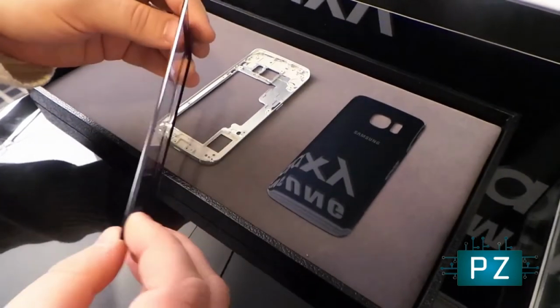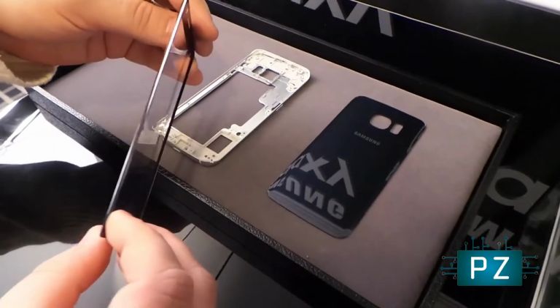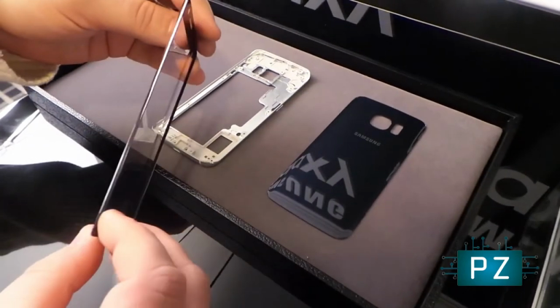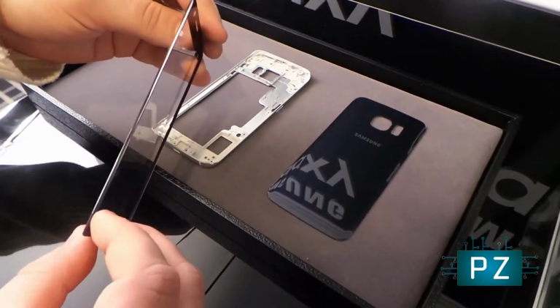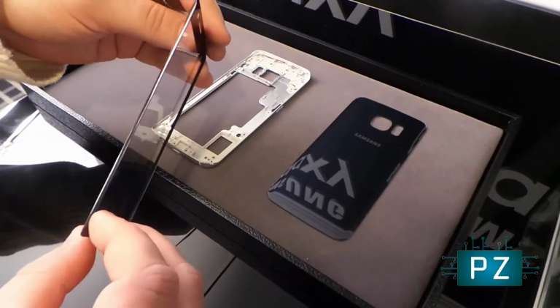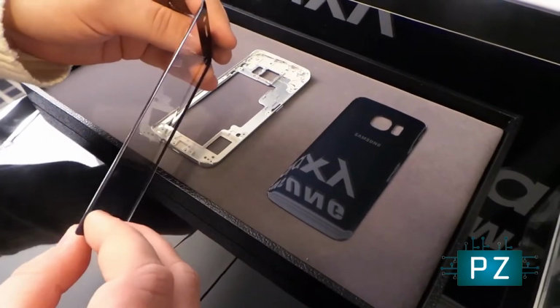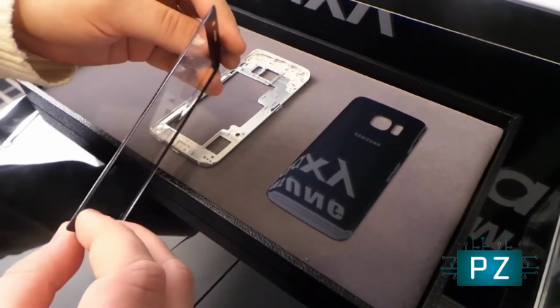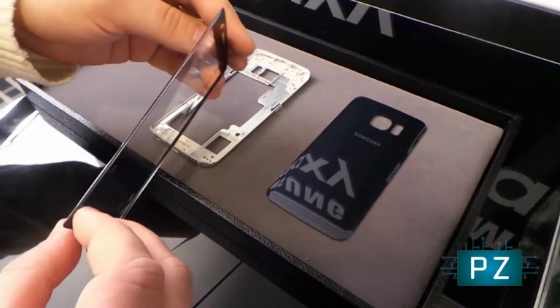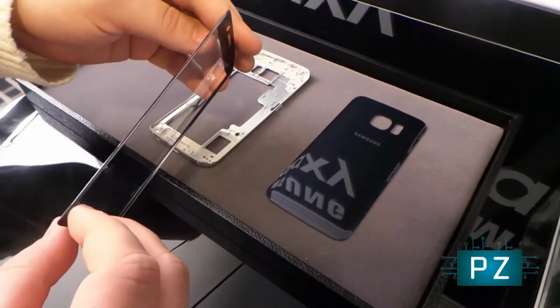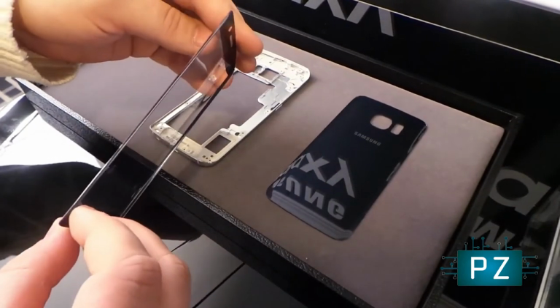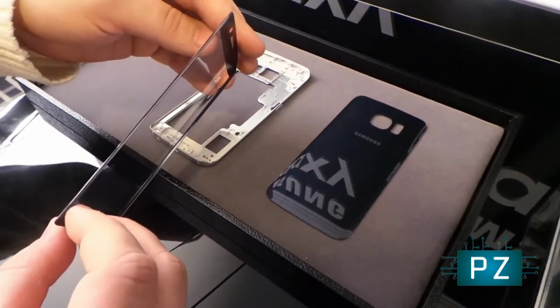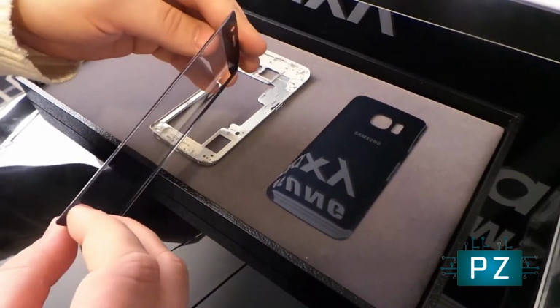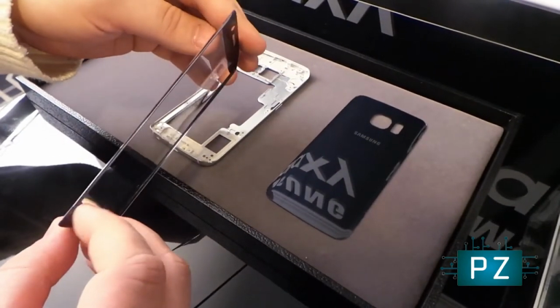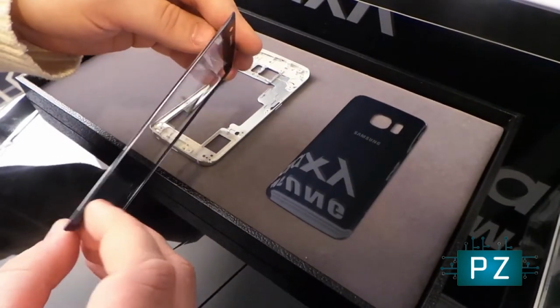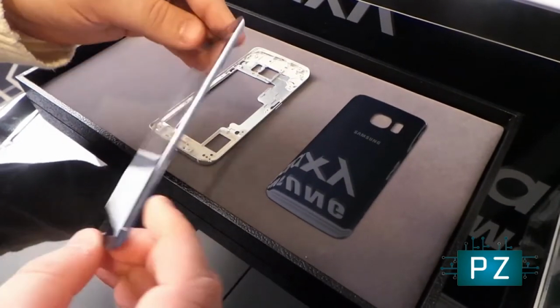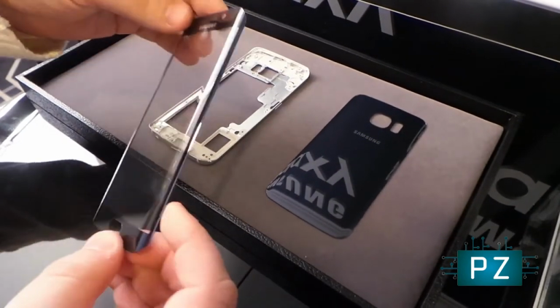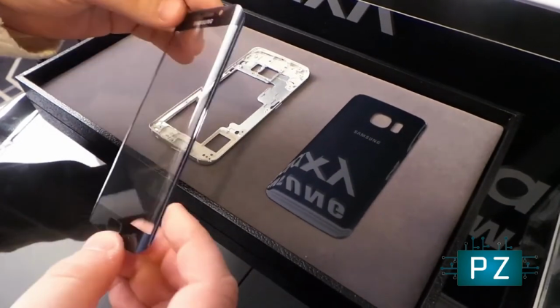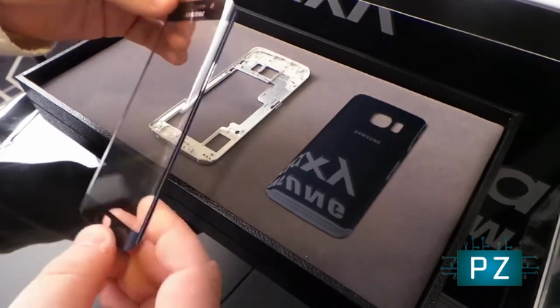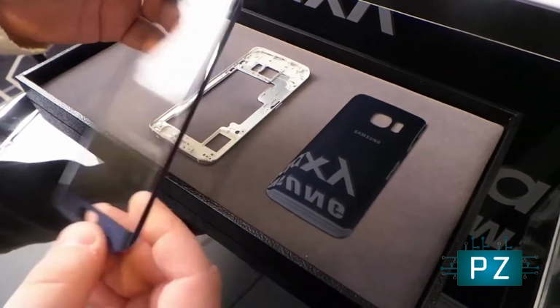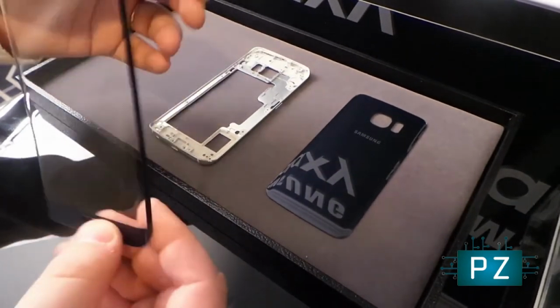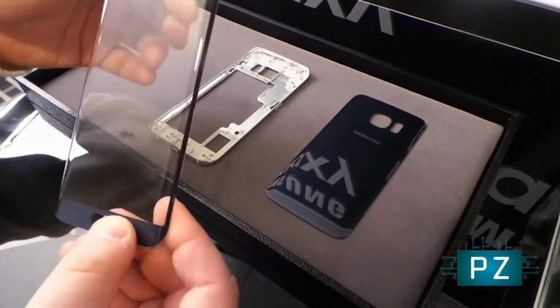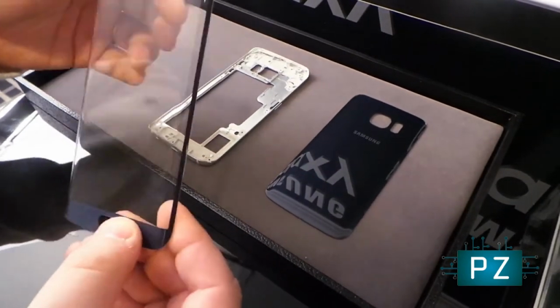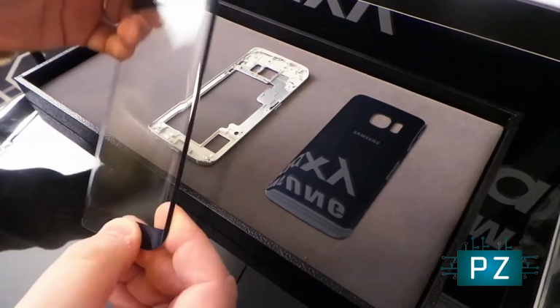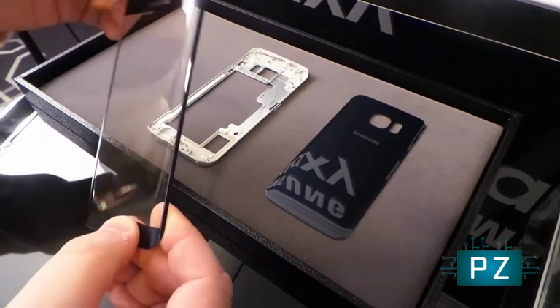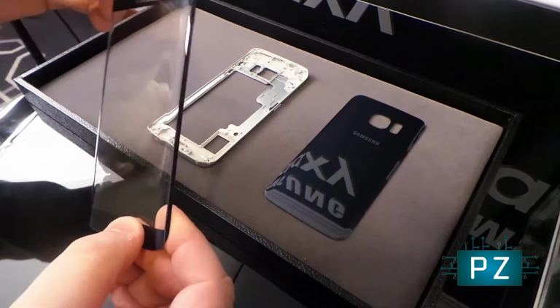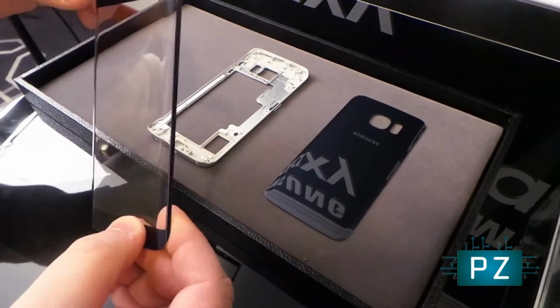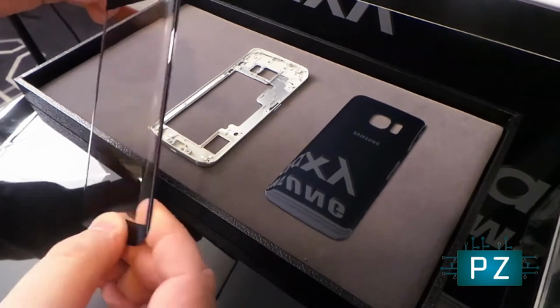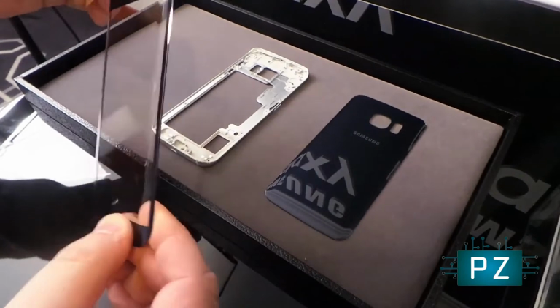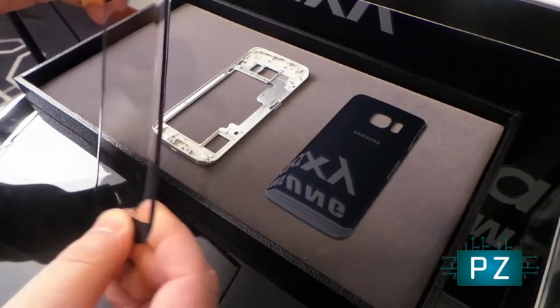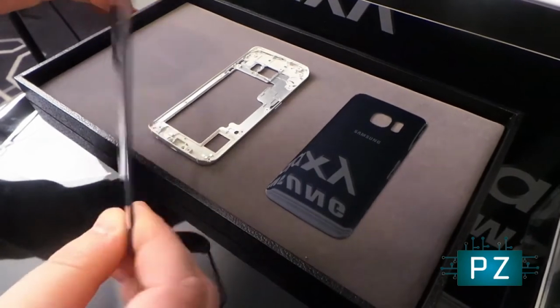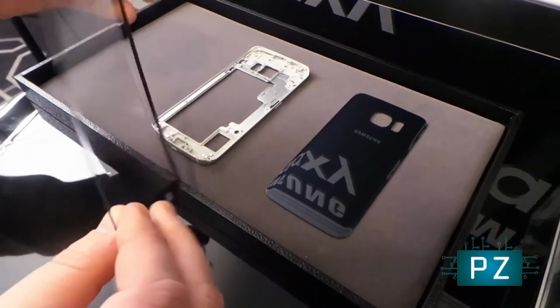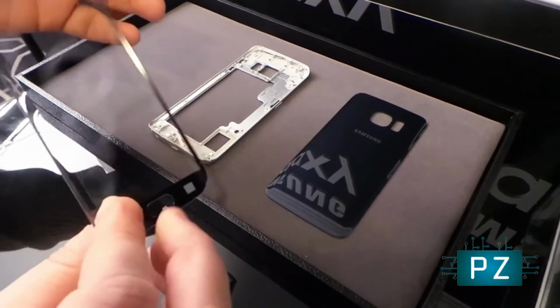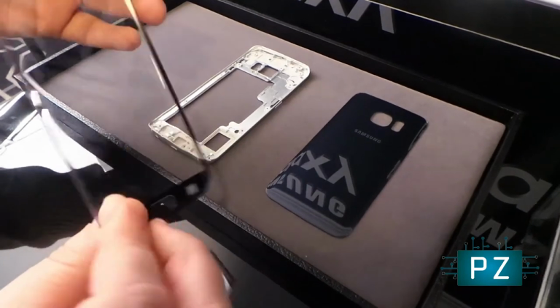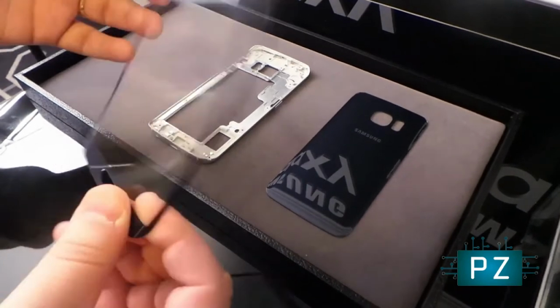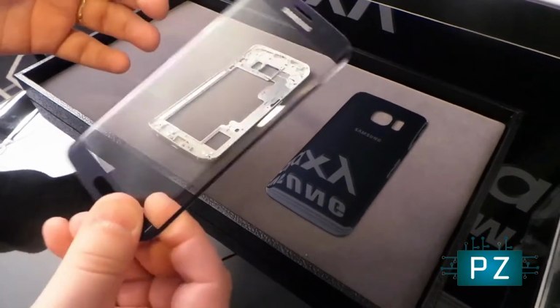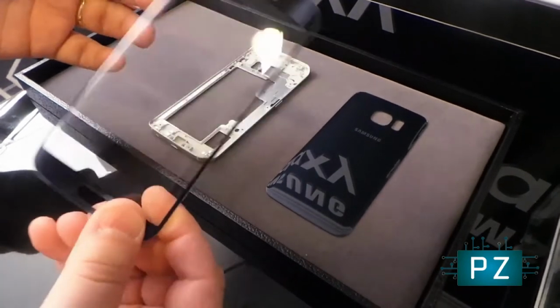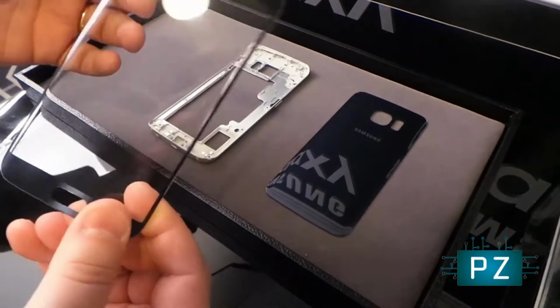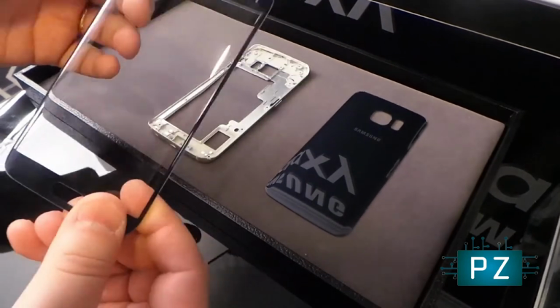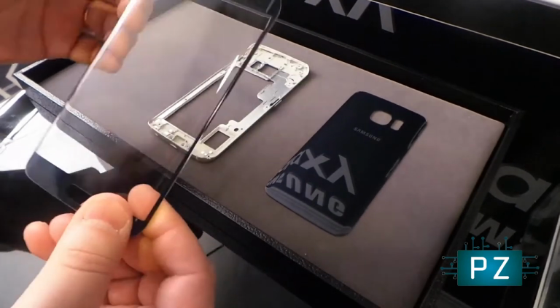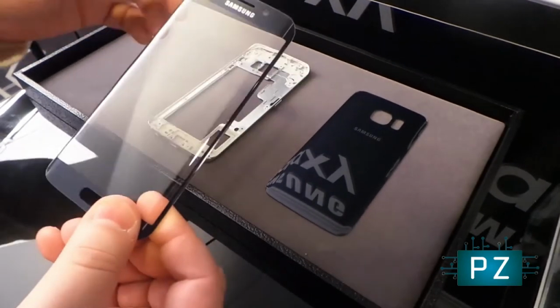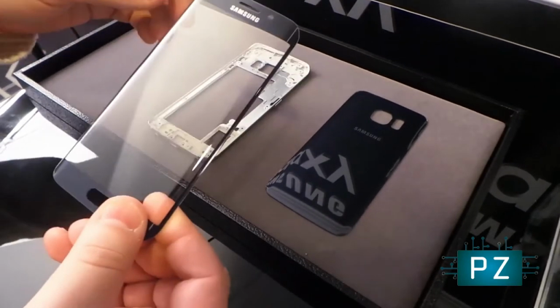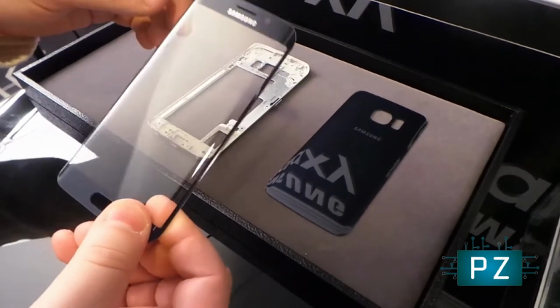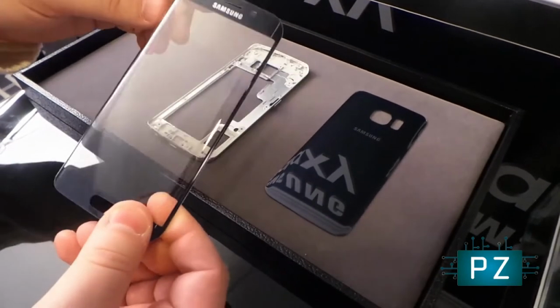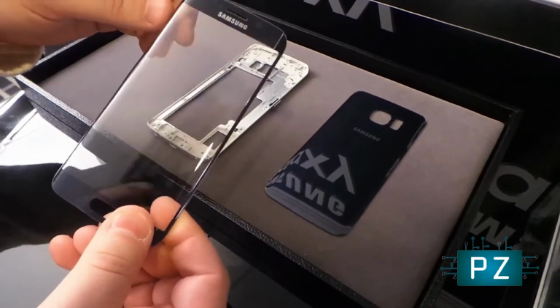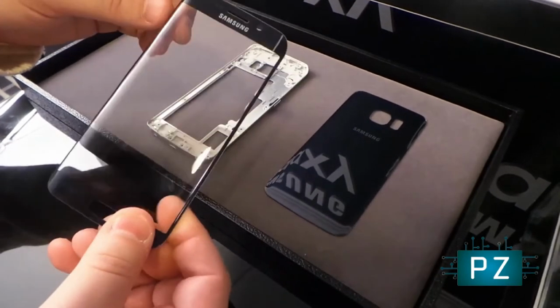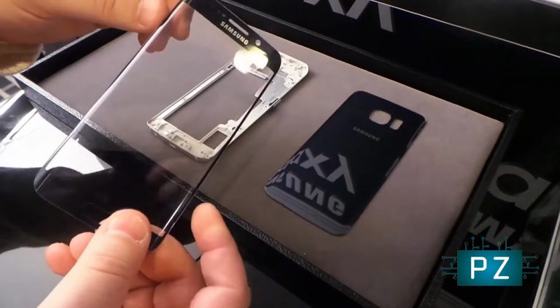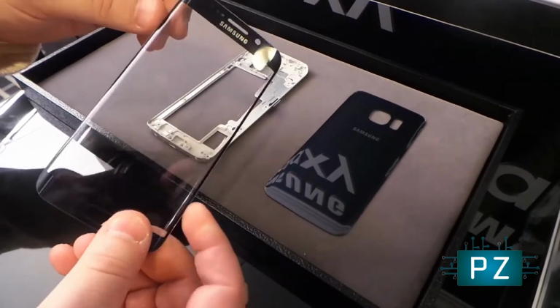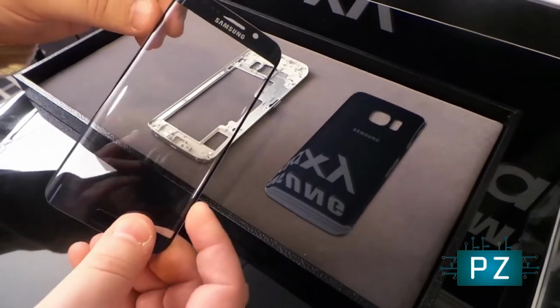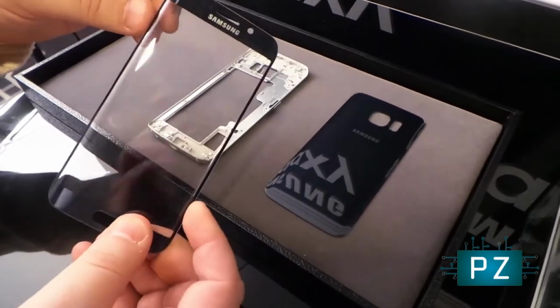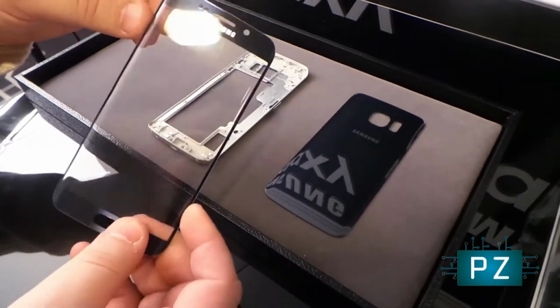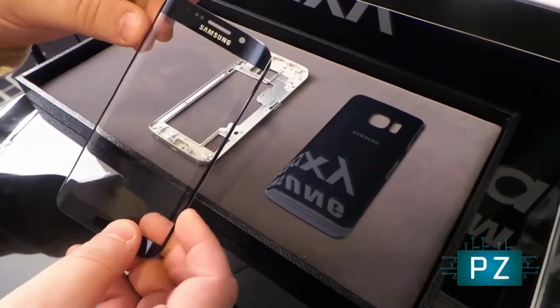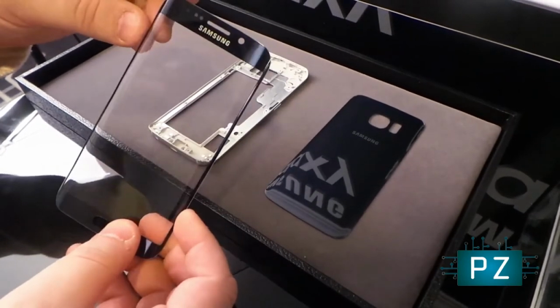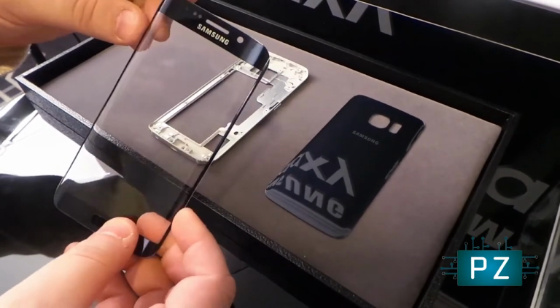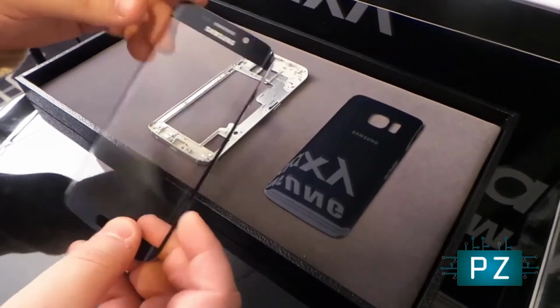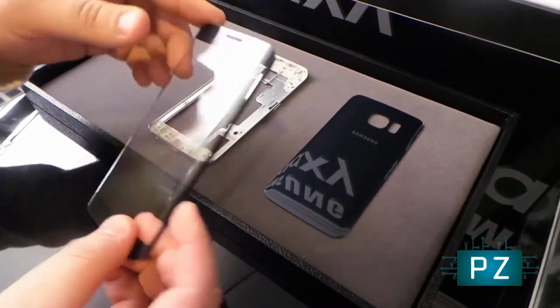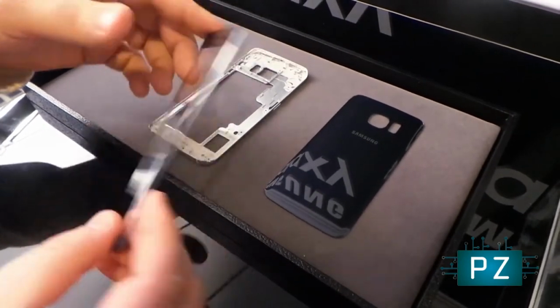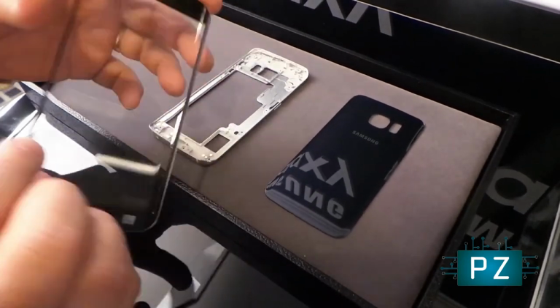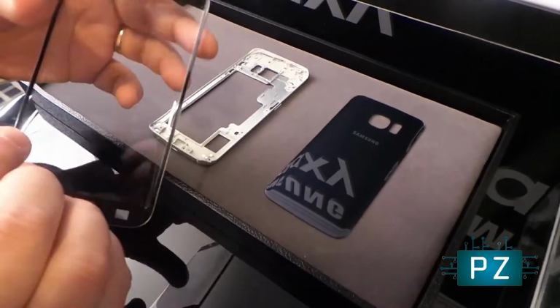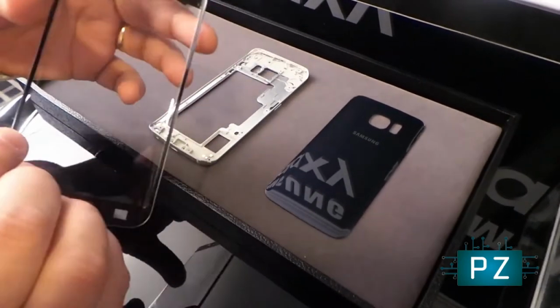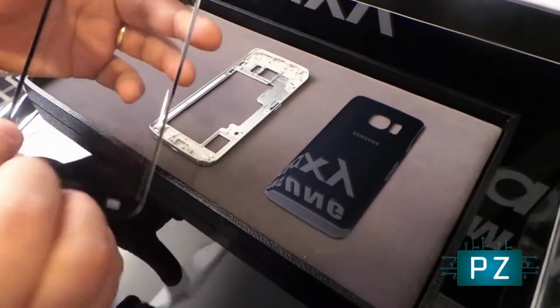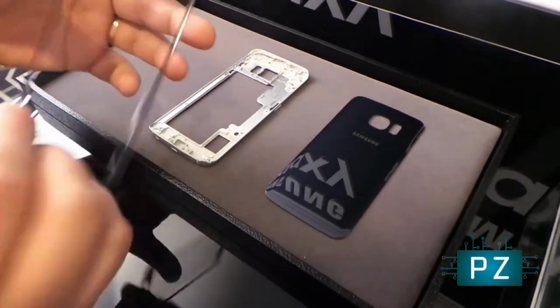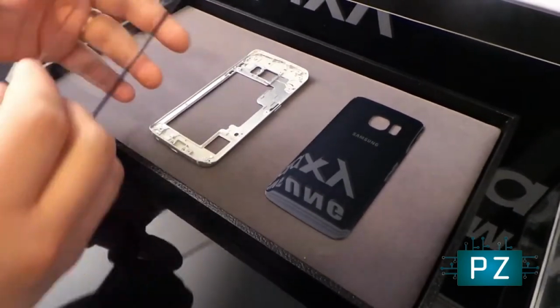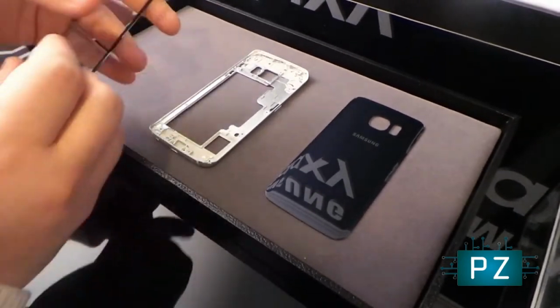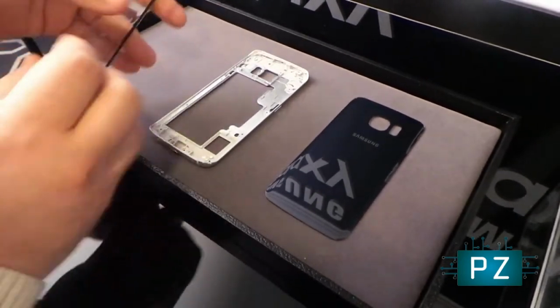This is, we're told, Gorilla Glass 4 — so super strong and obviously super light. It's just a glass panel here.